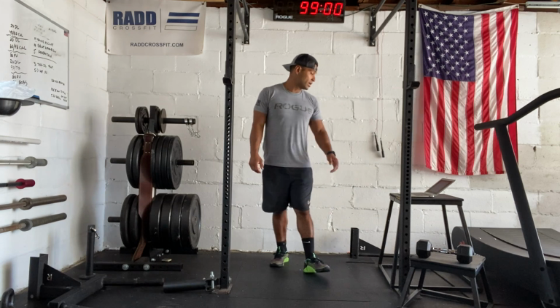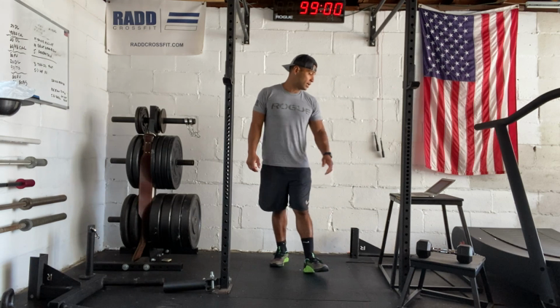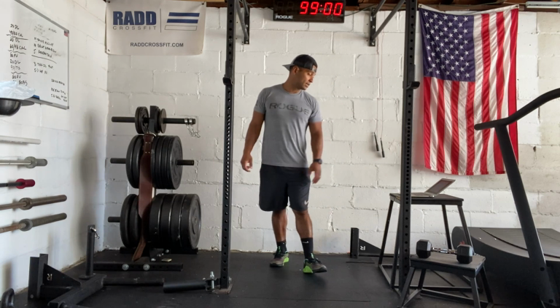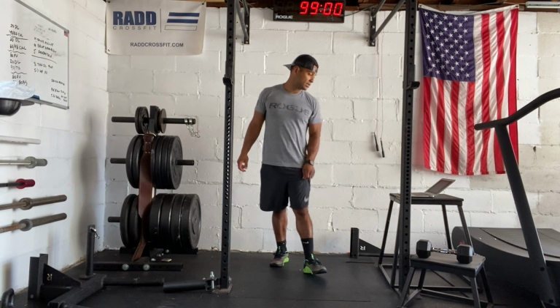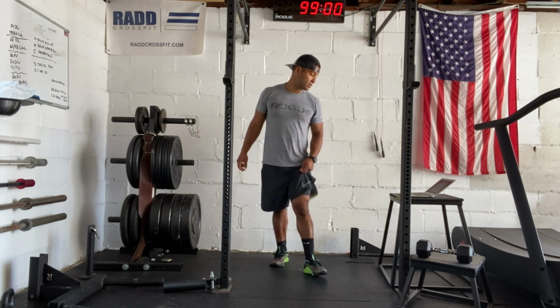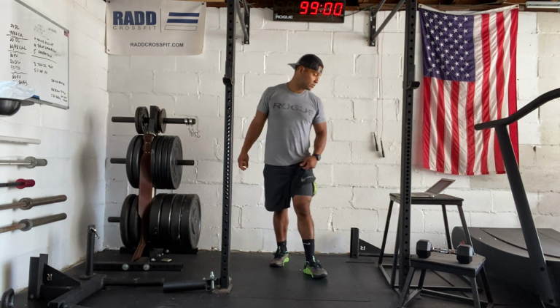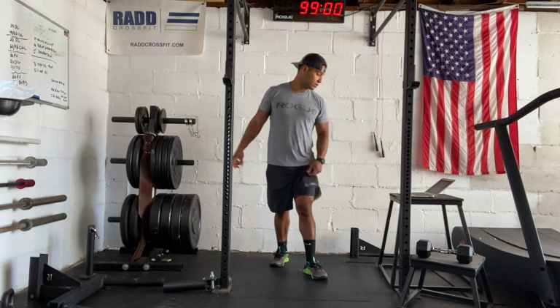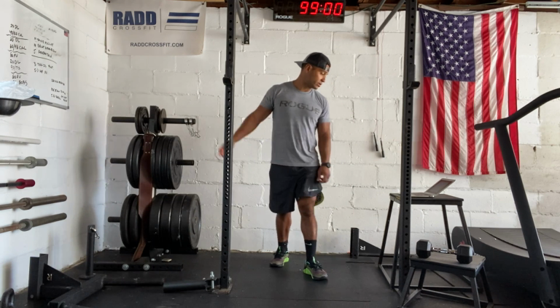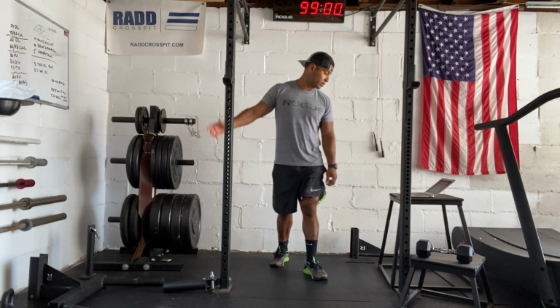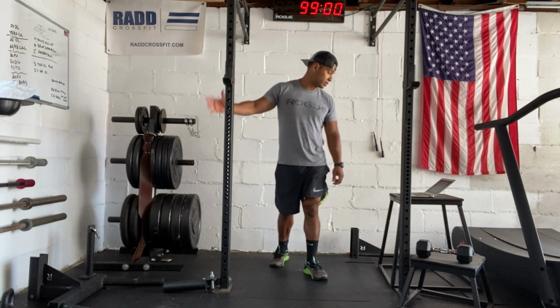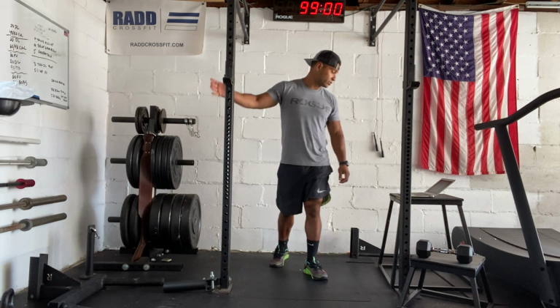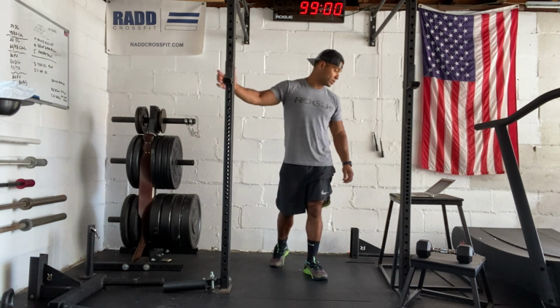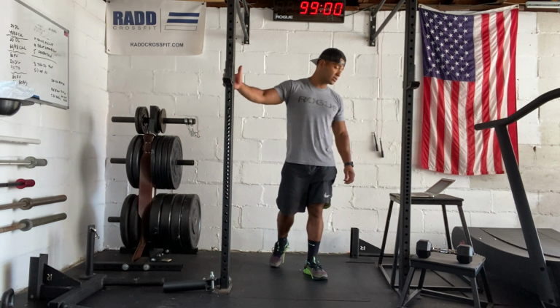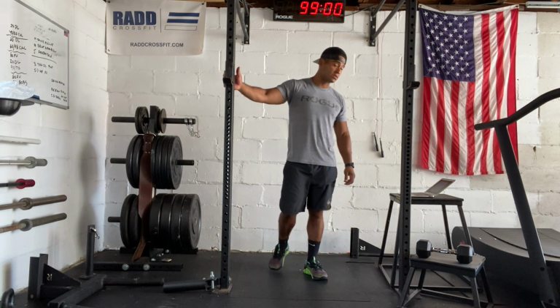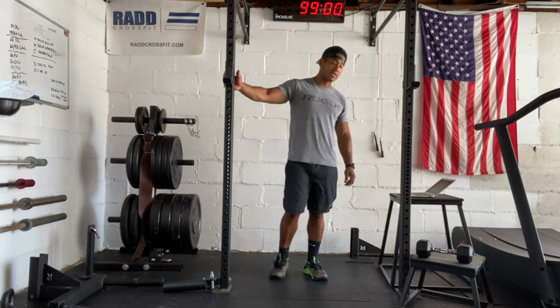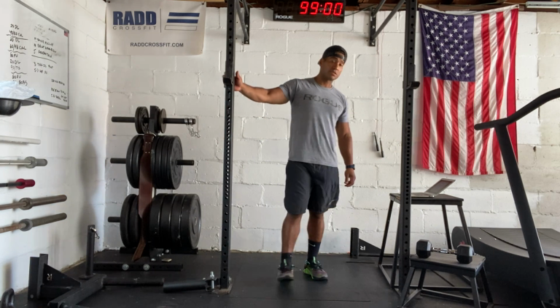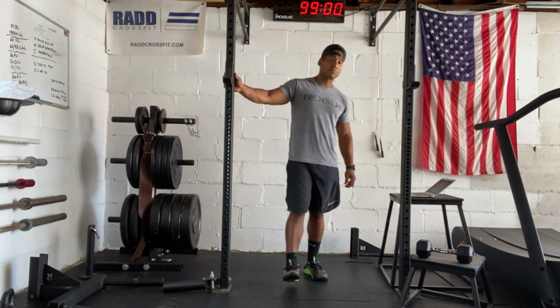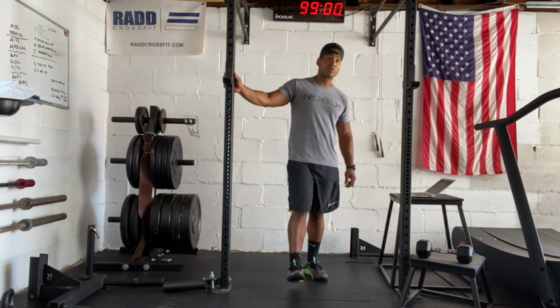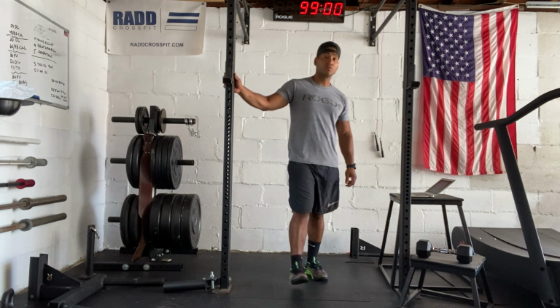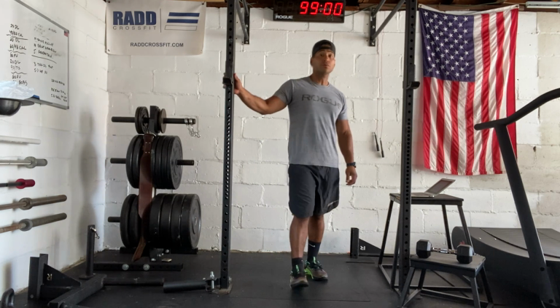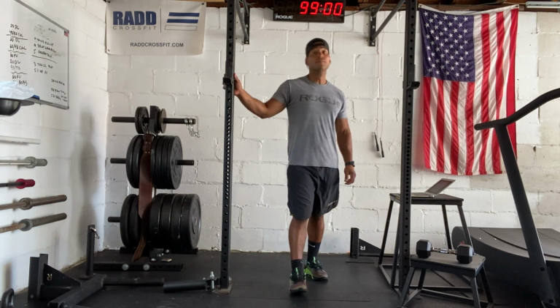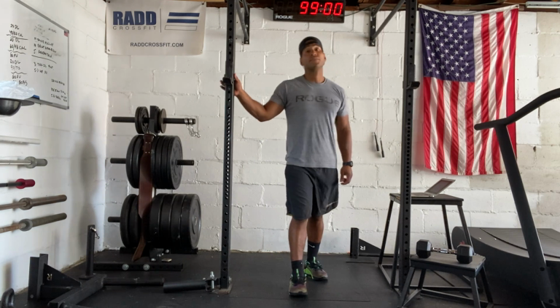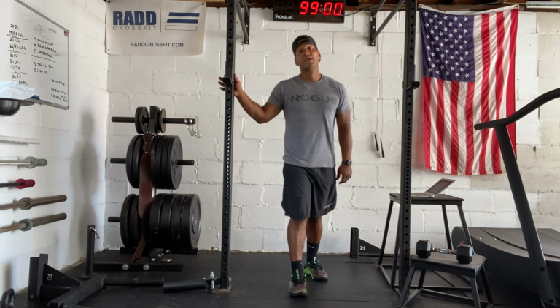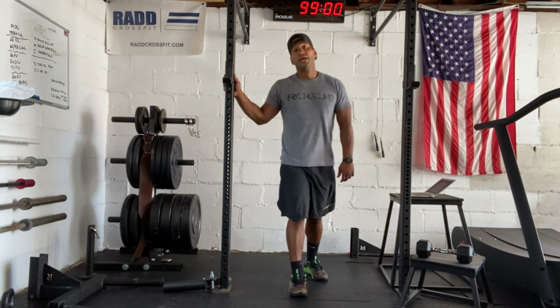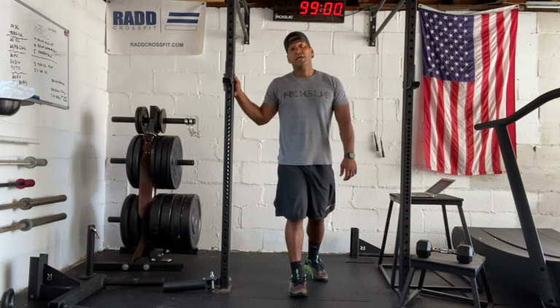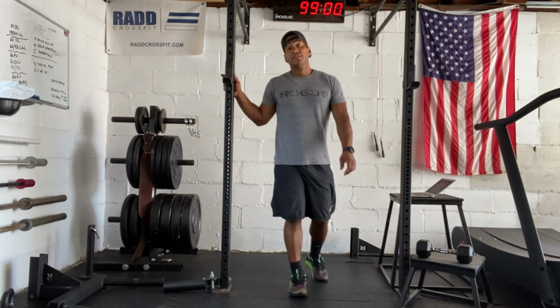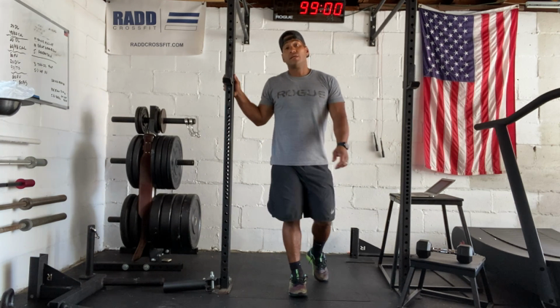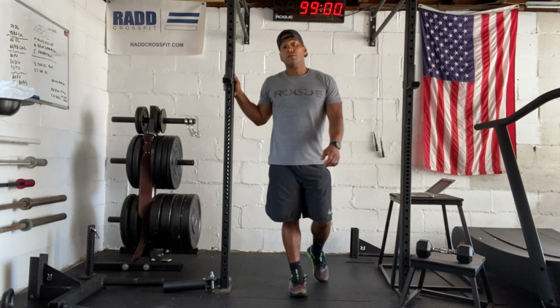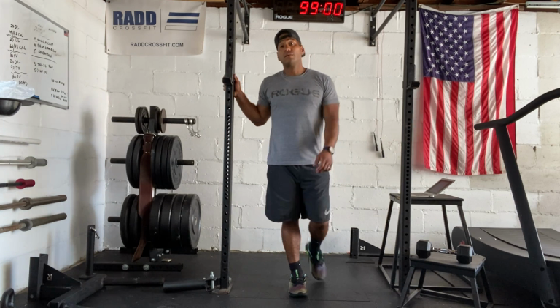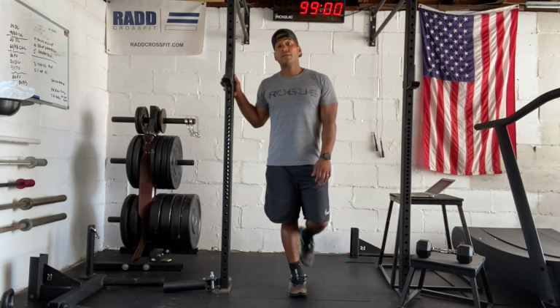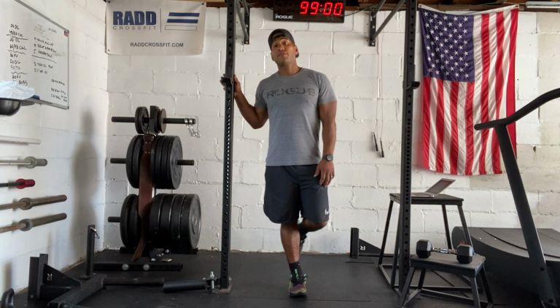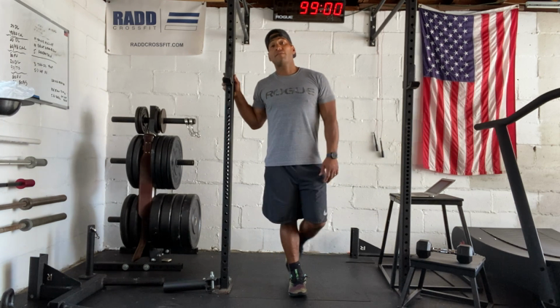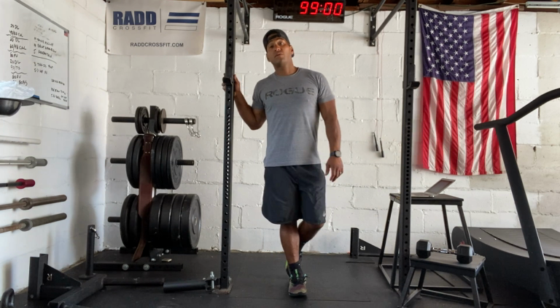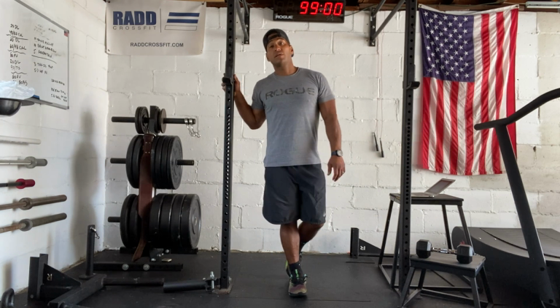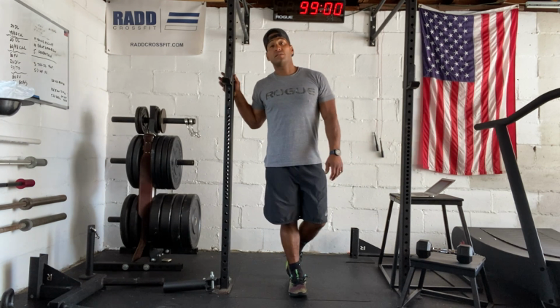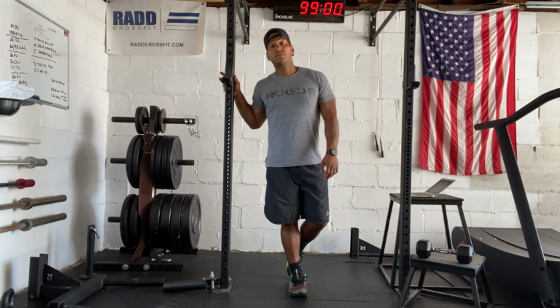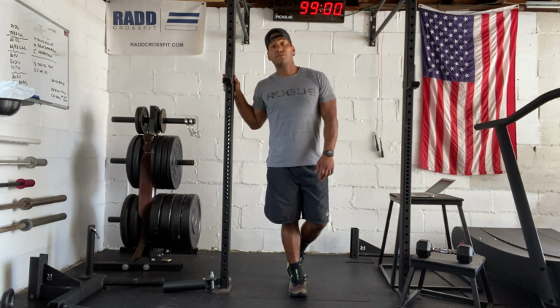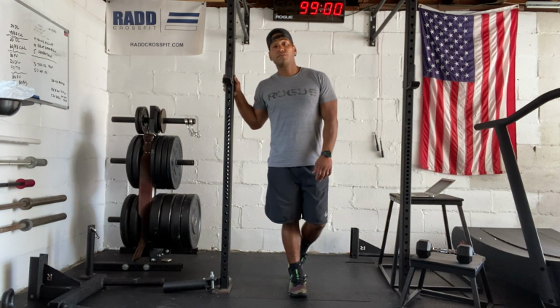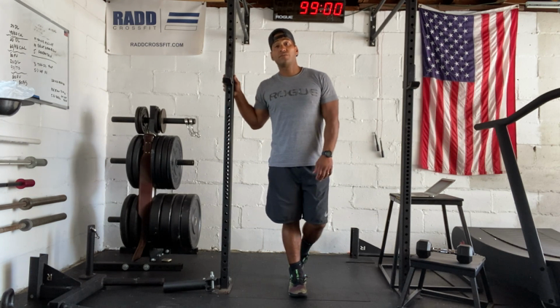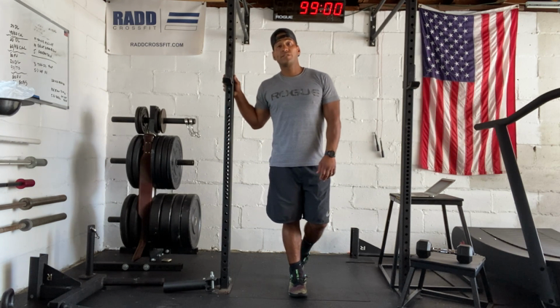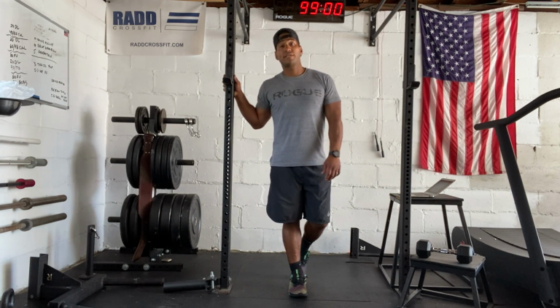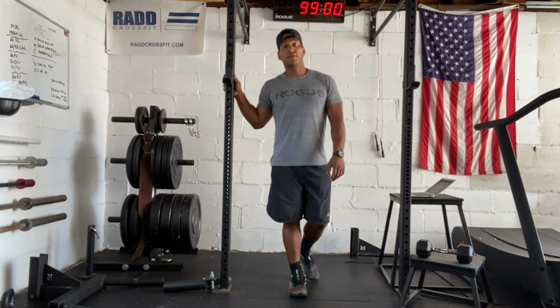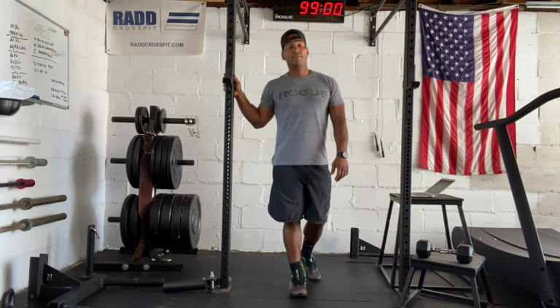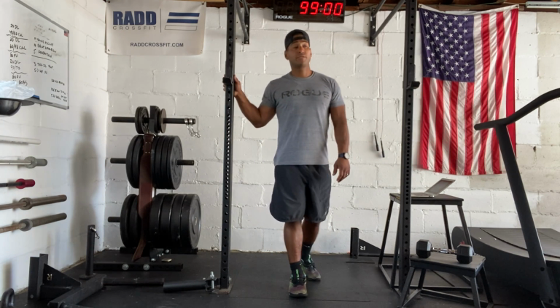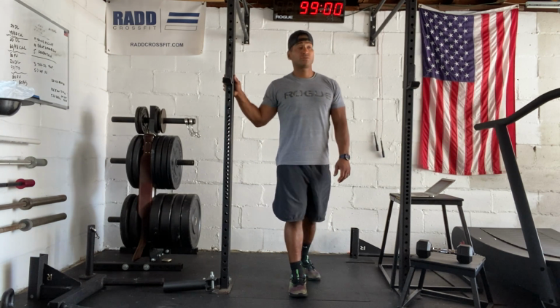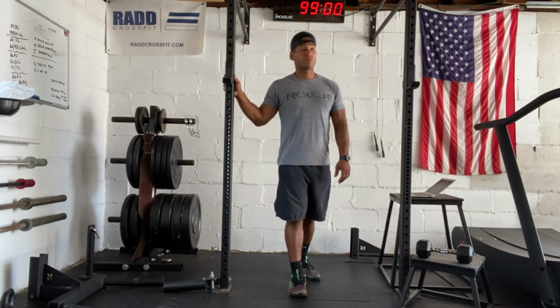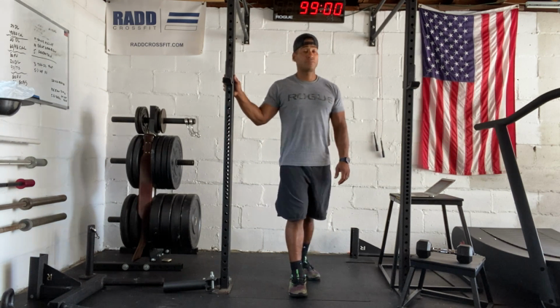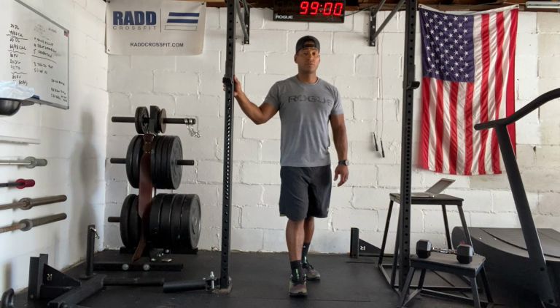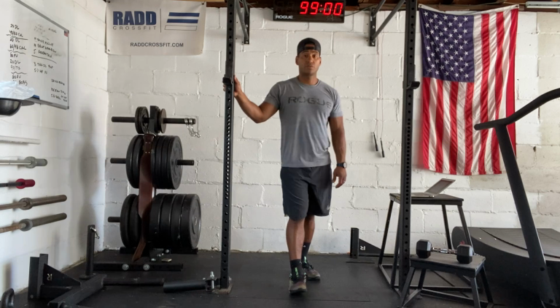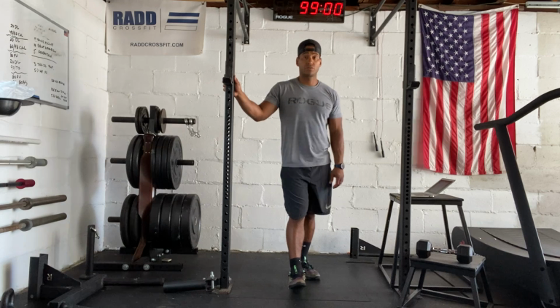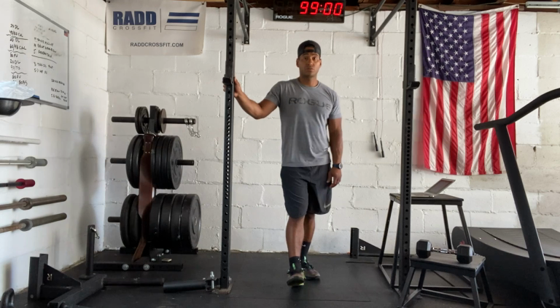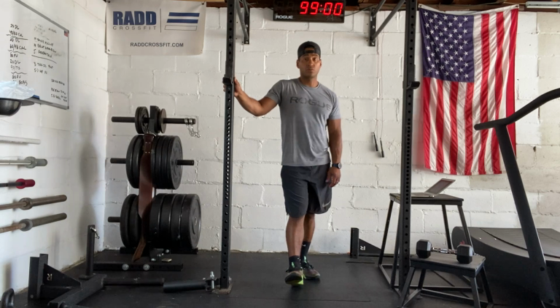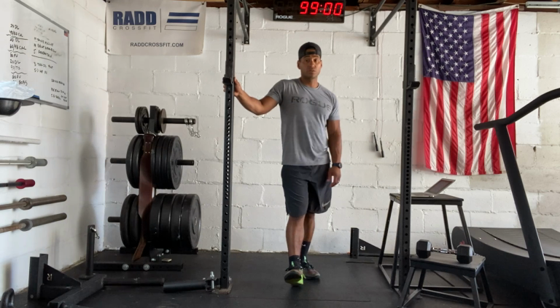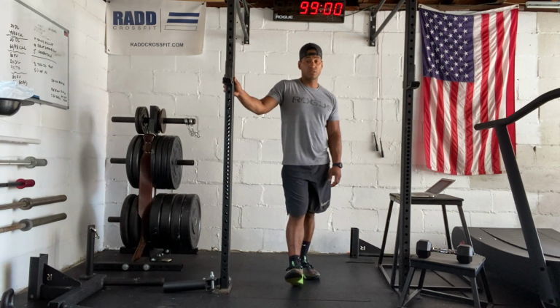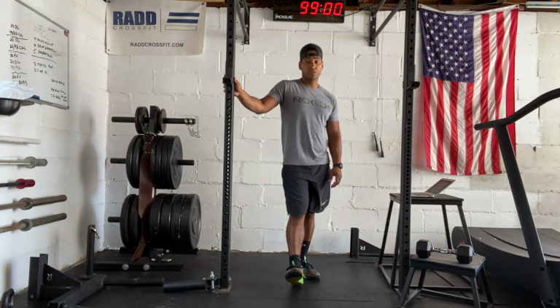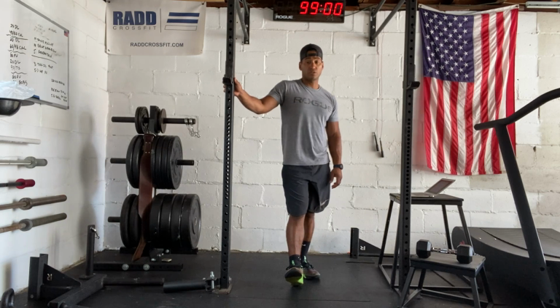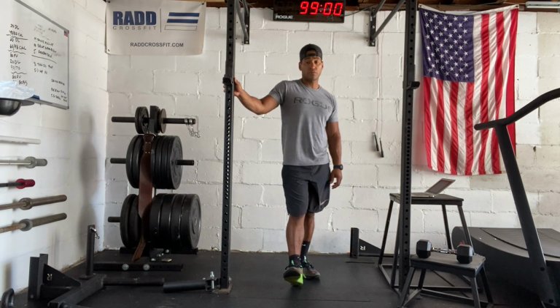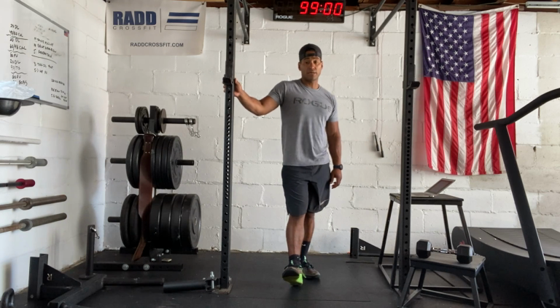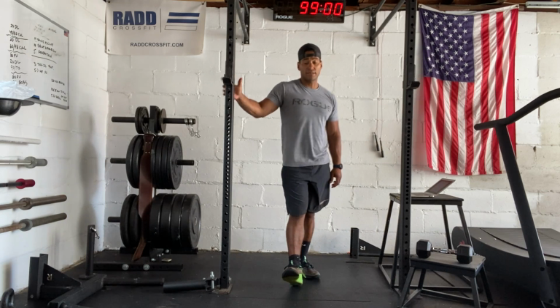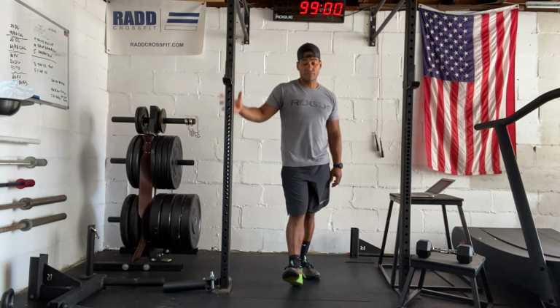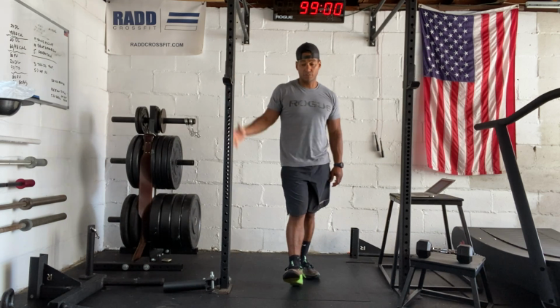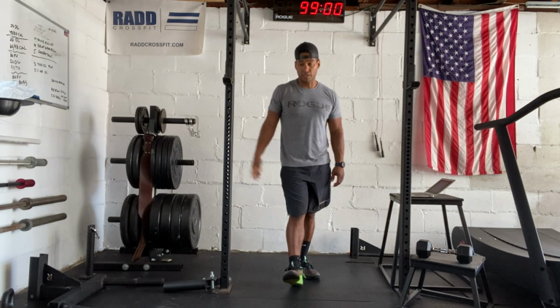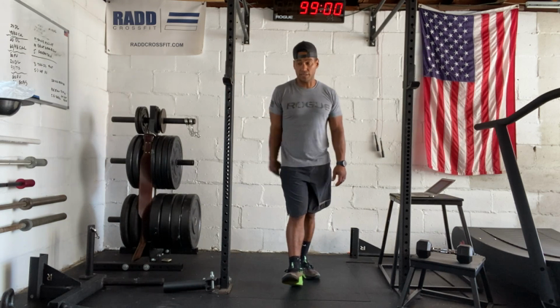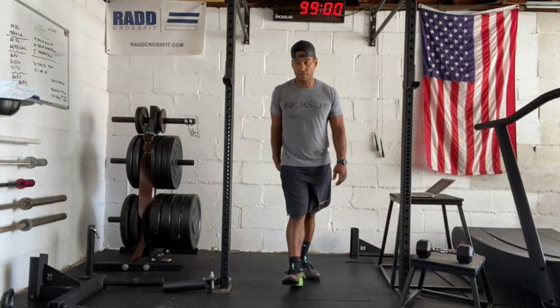I did this one earlier this week, so it's actually pretty cool. If you have any questions, feel free to reach out. Make sure you post your score to SugarWOD. Have a good workout.